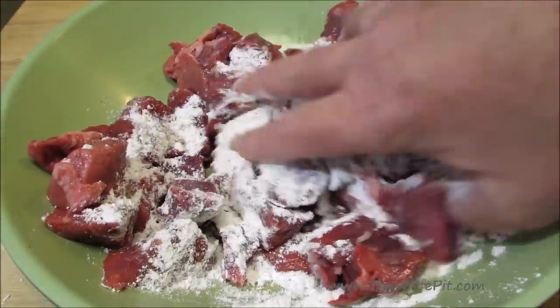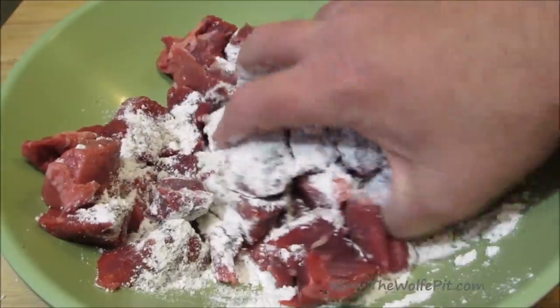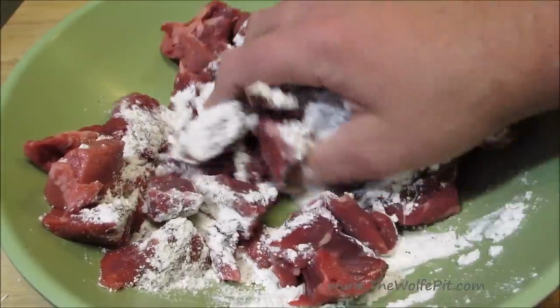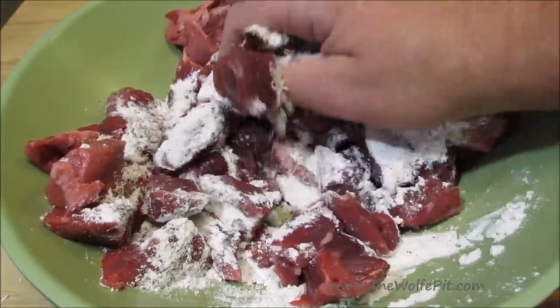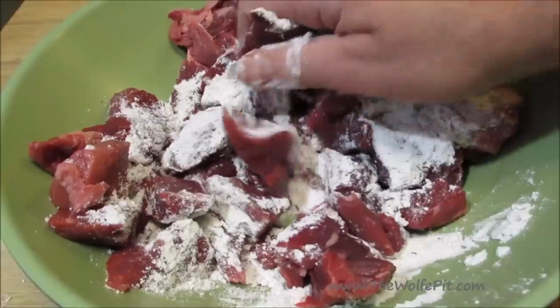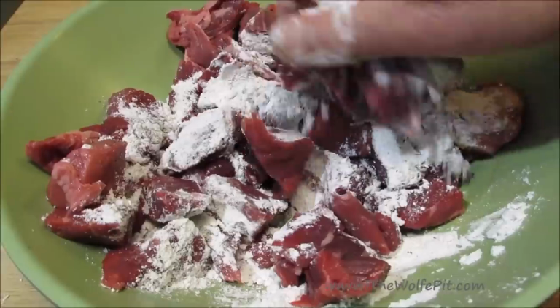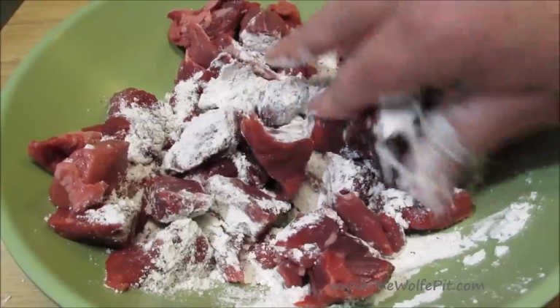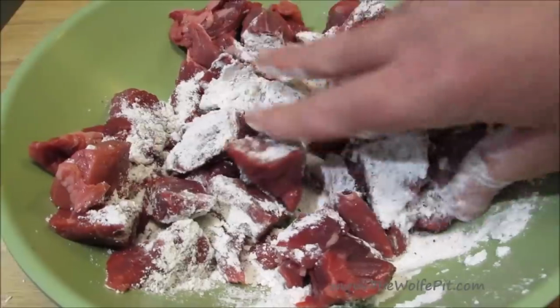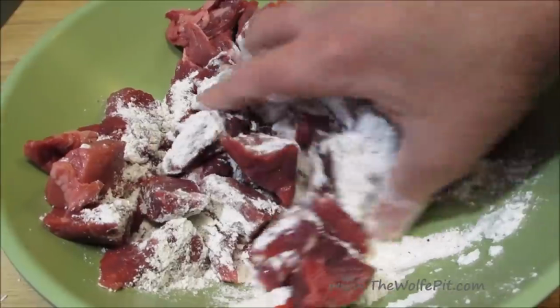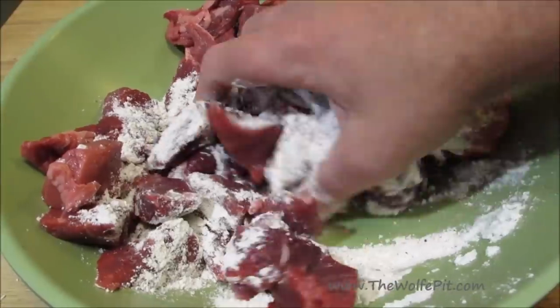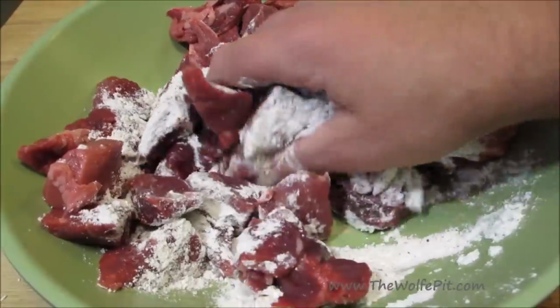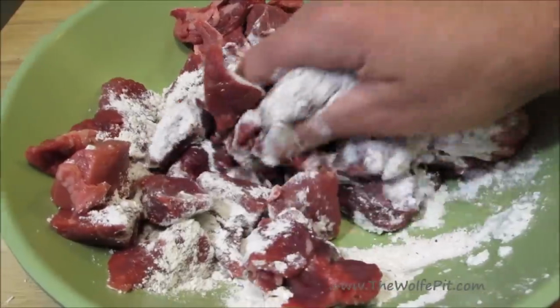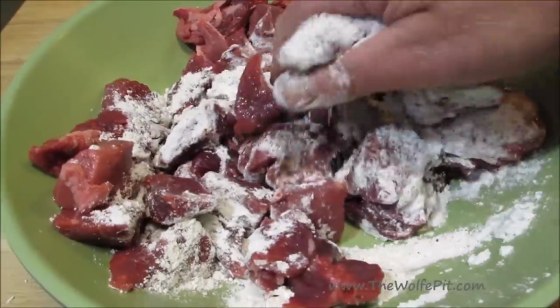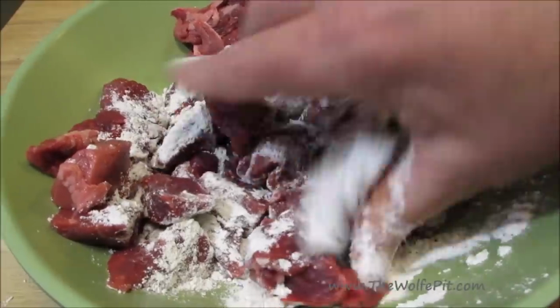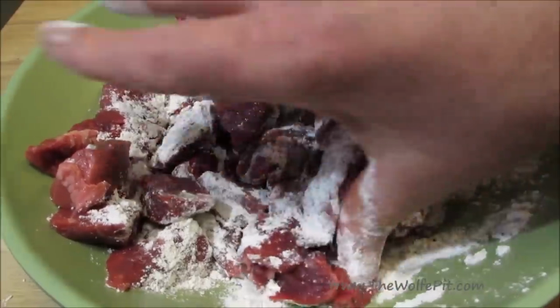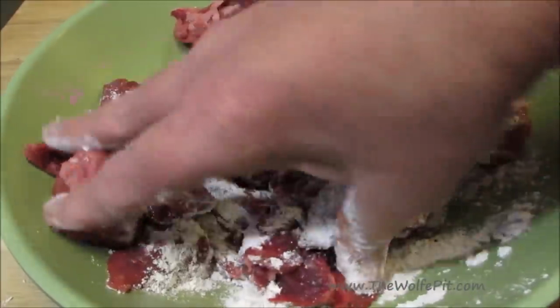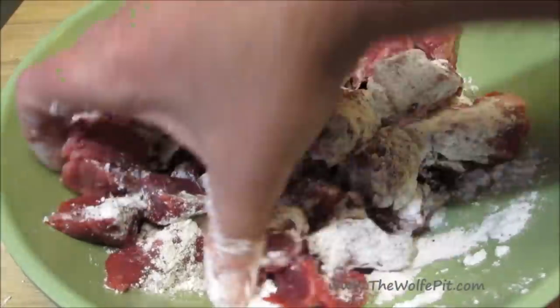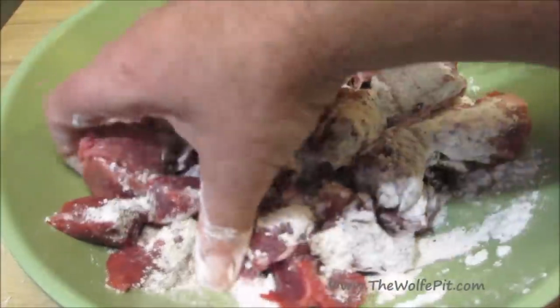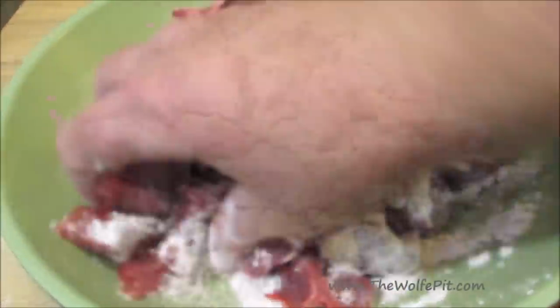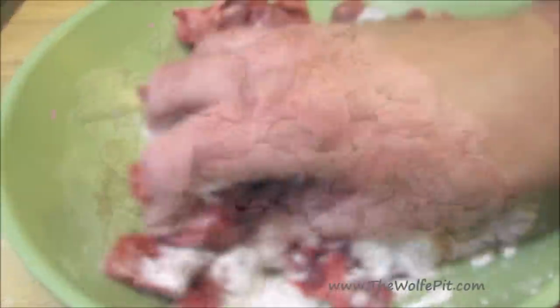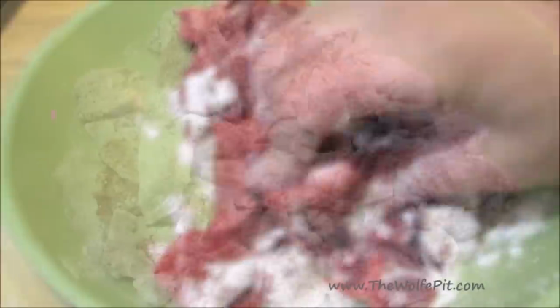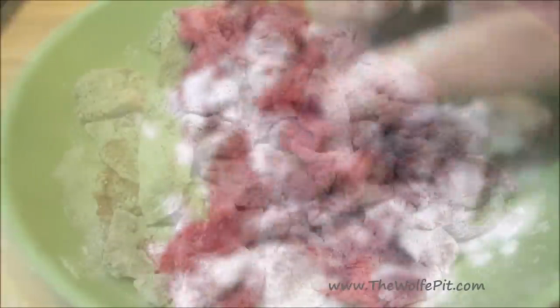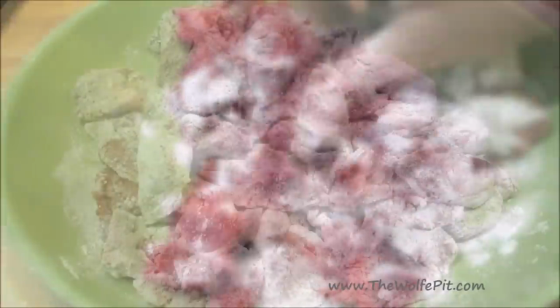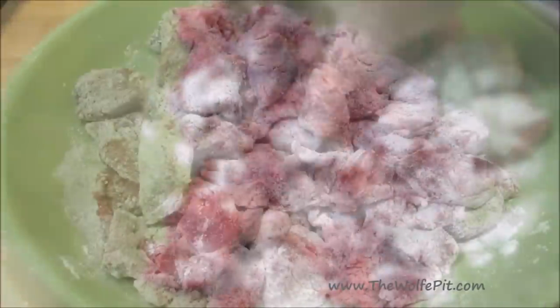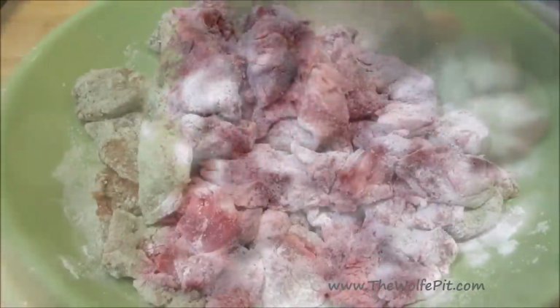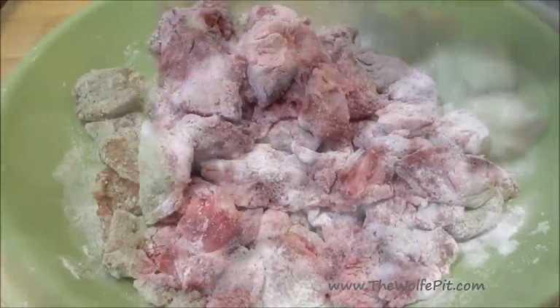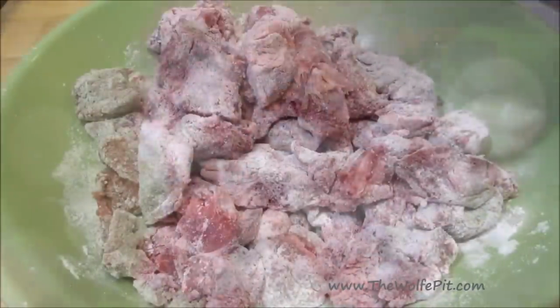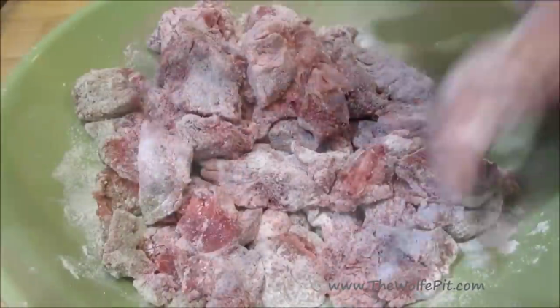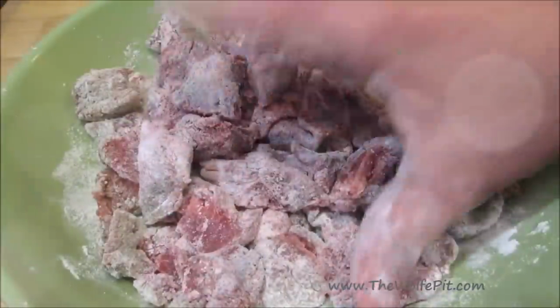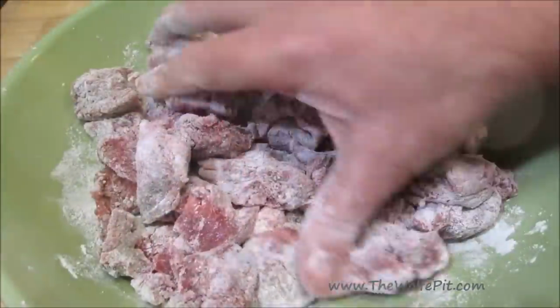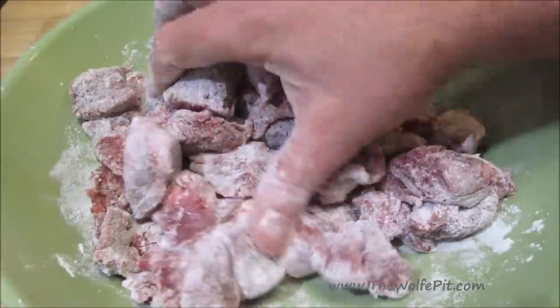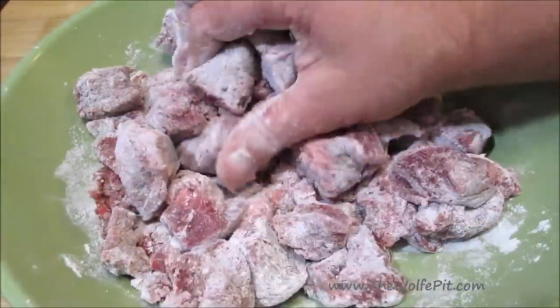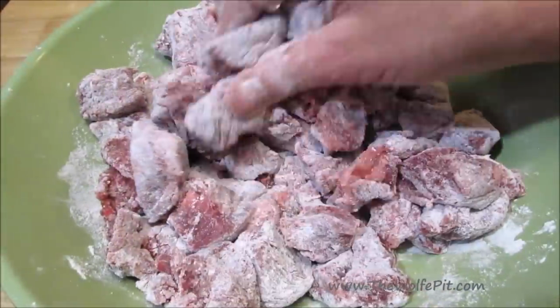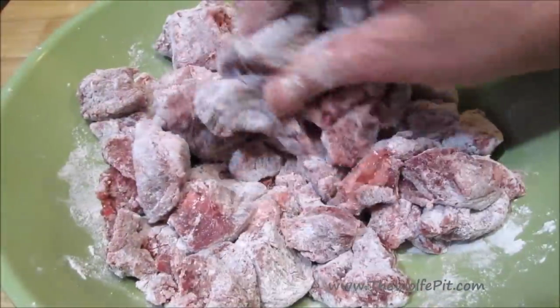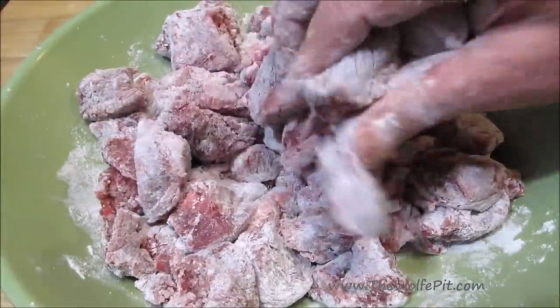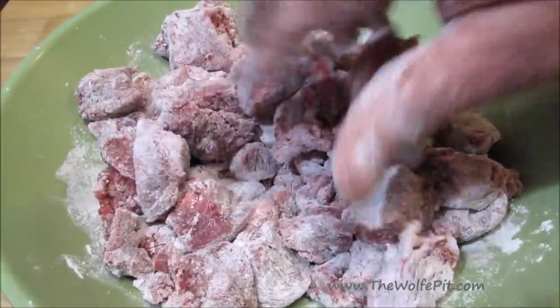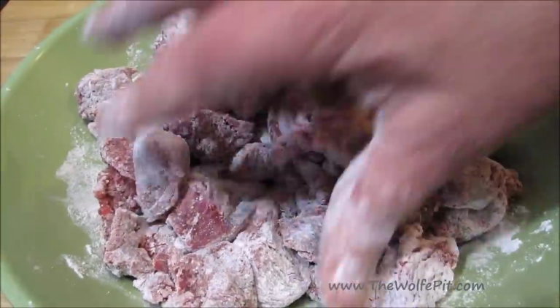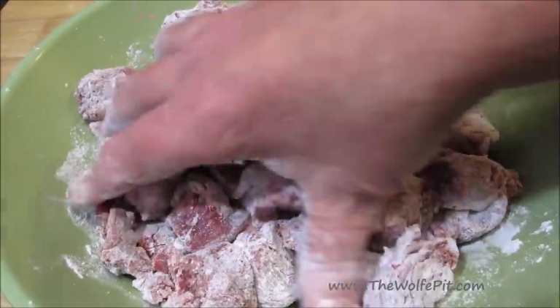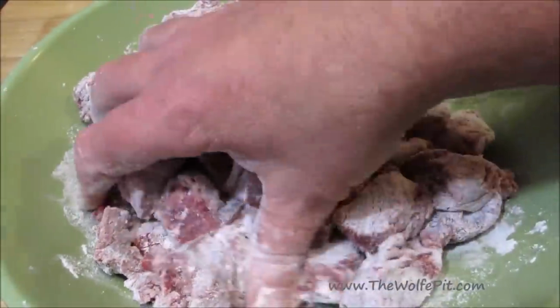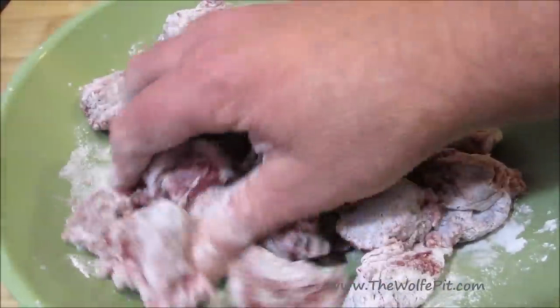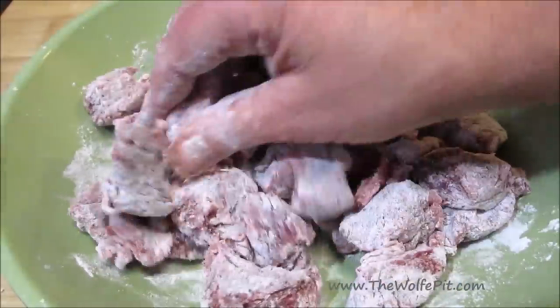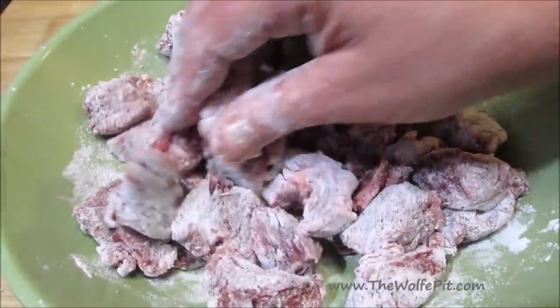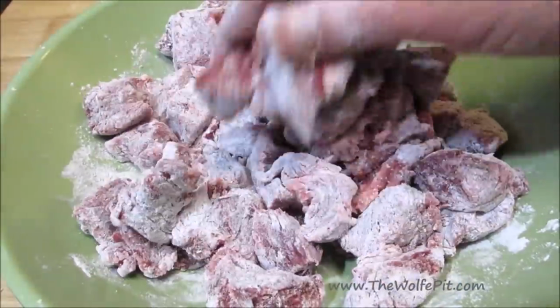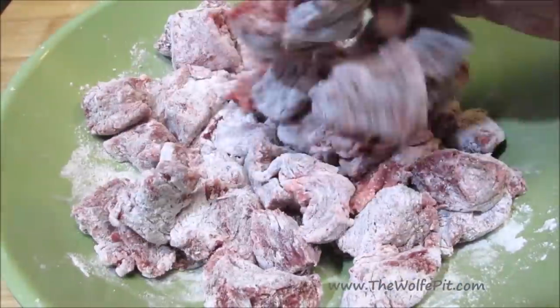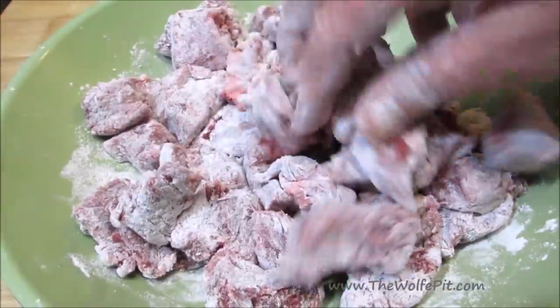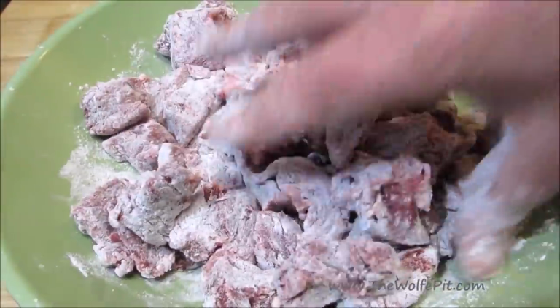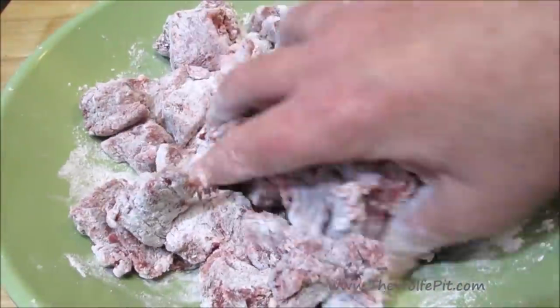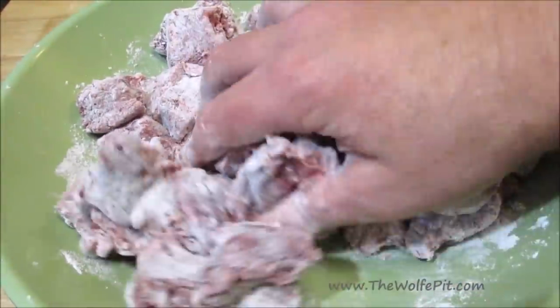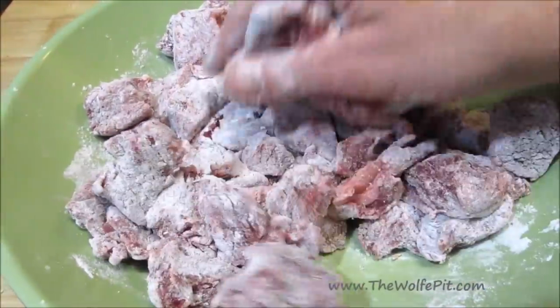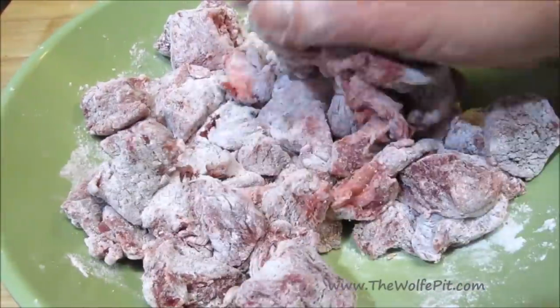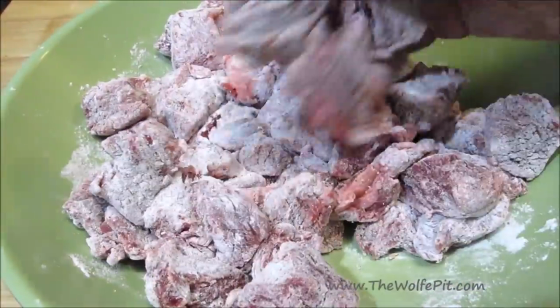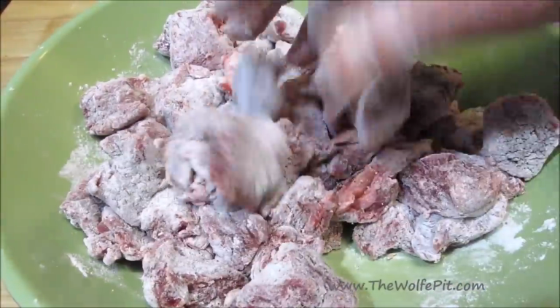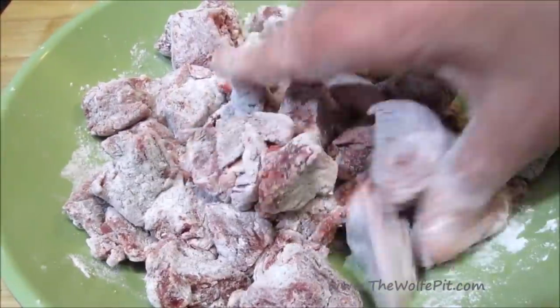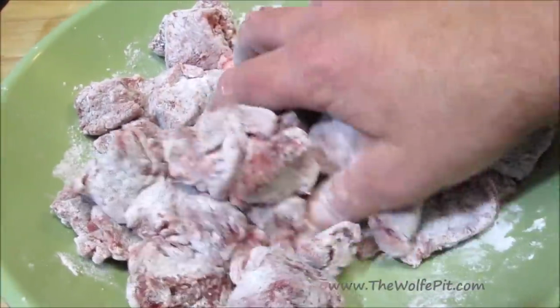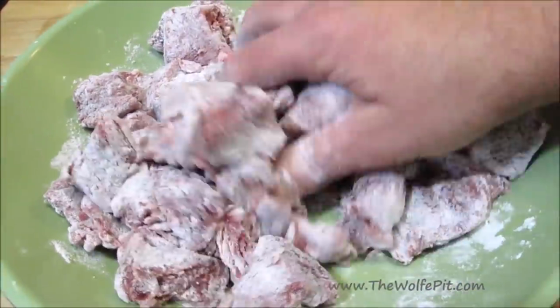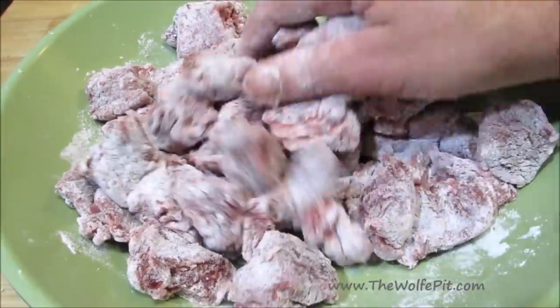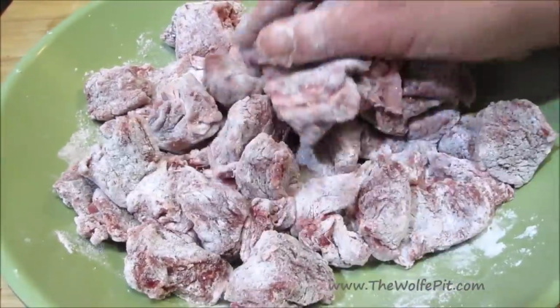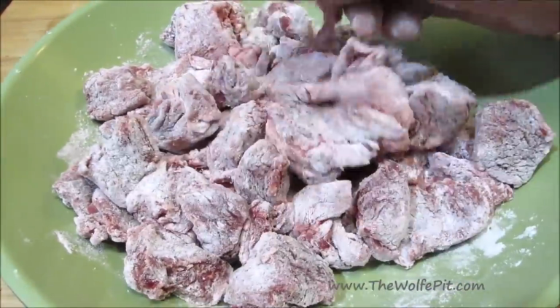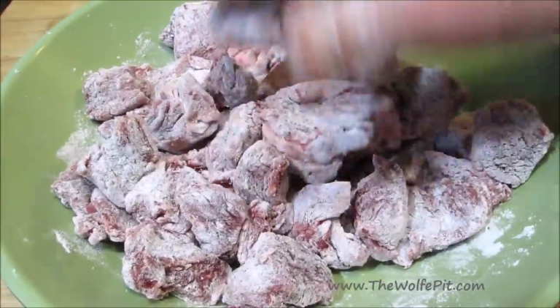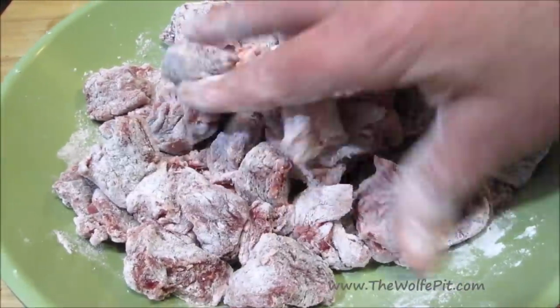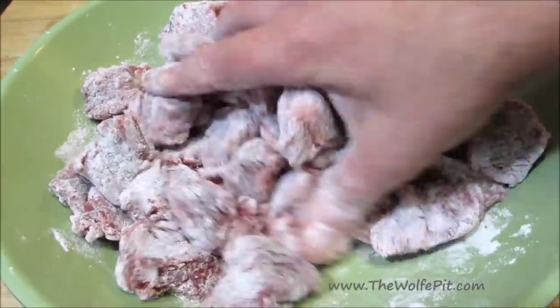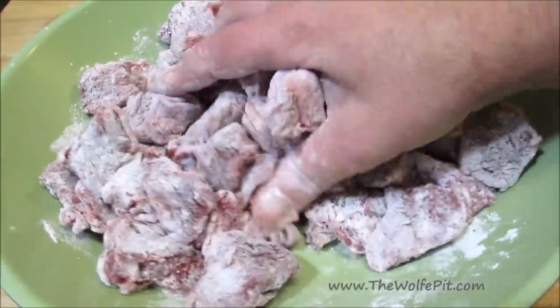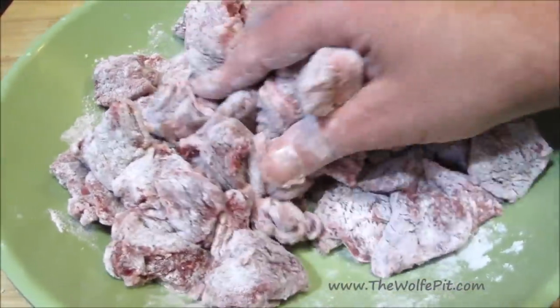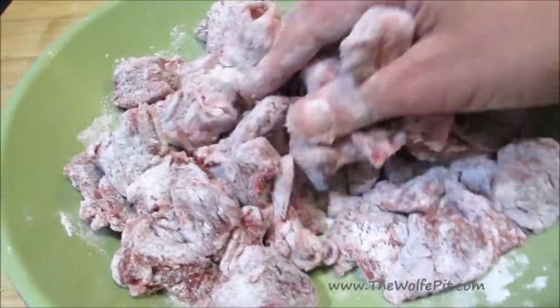And like I always say, when you mix things with your hands, they taste better. Make sure all the meat is nicely dusted with flour.